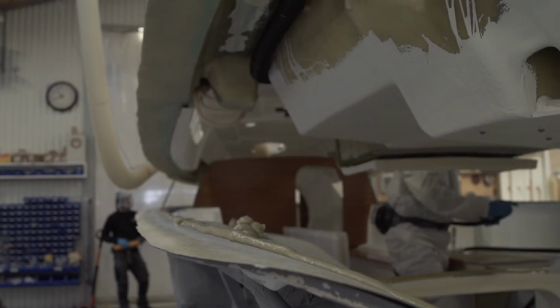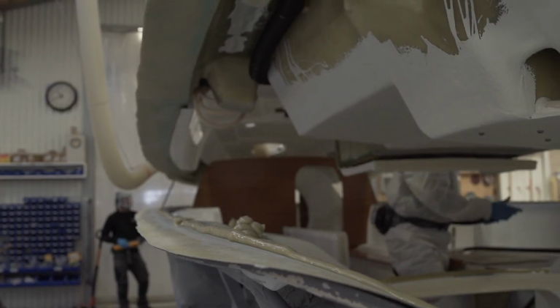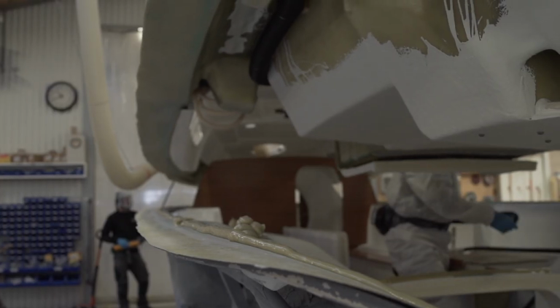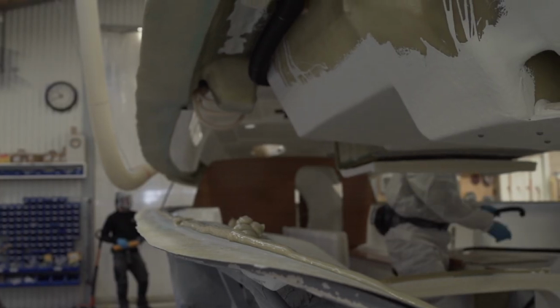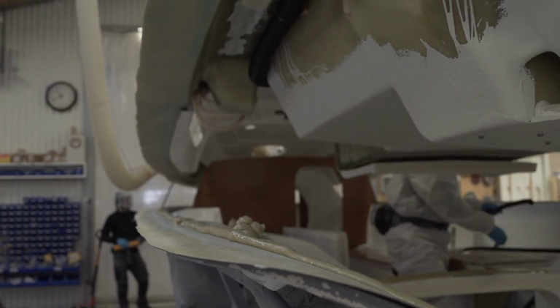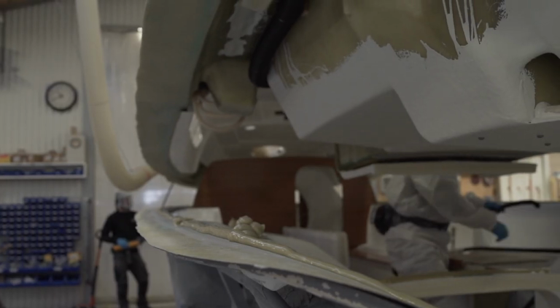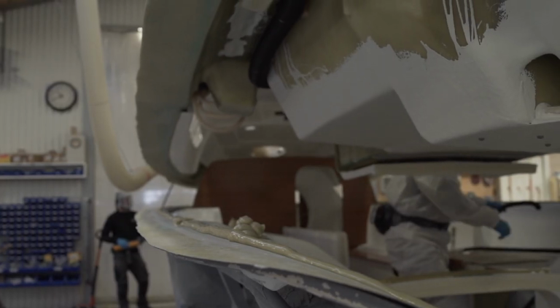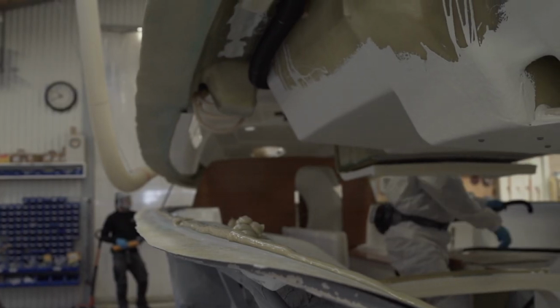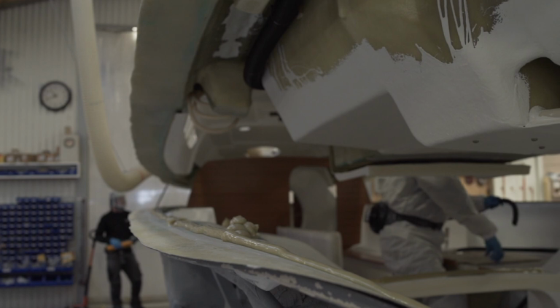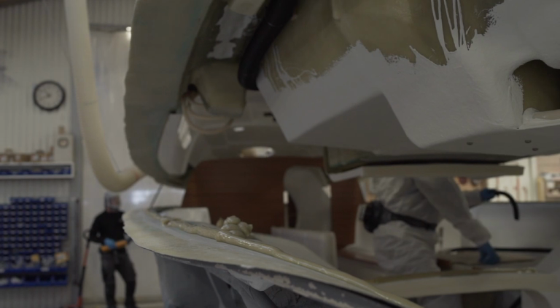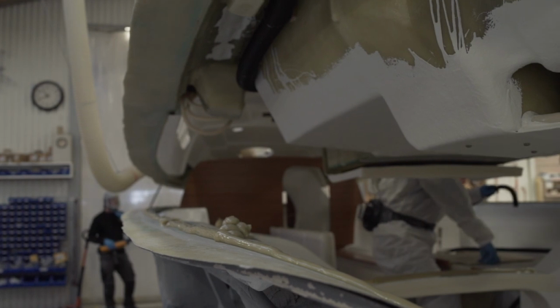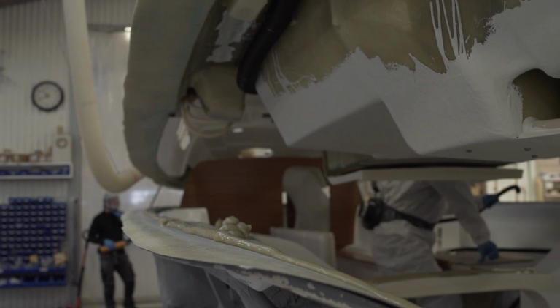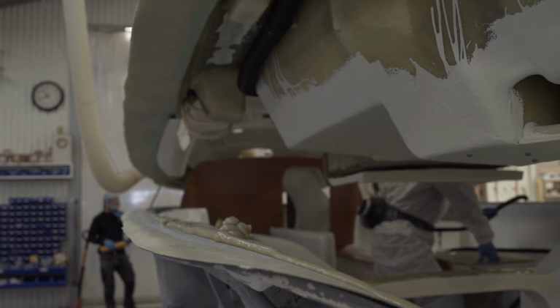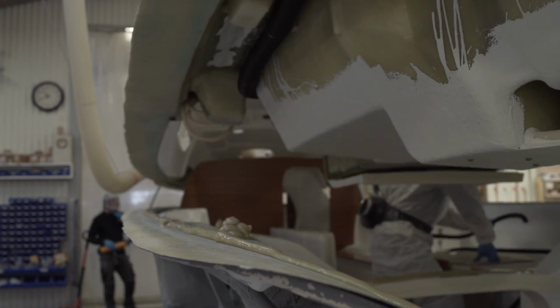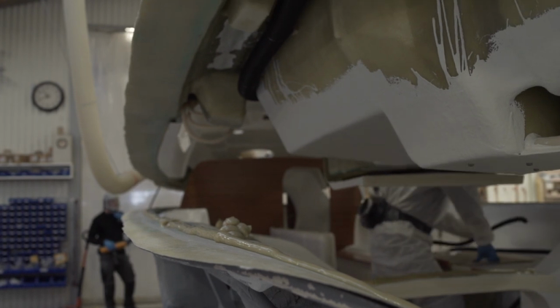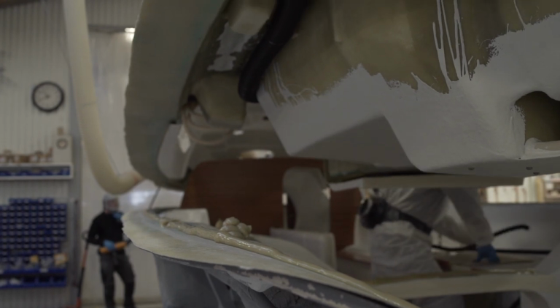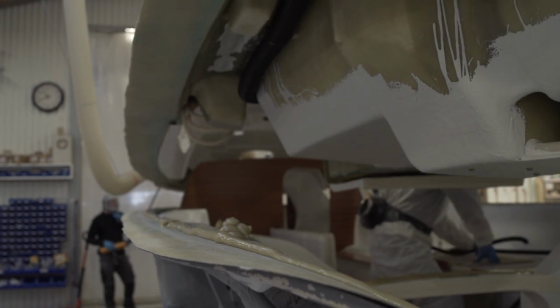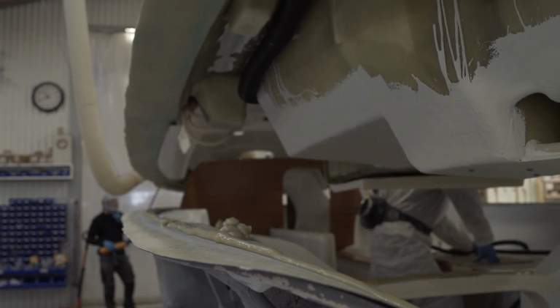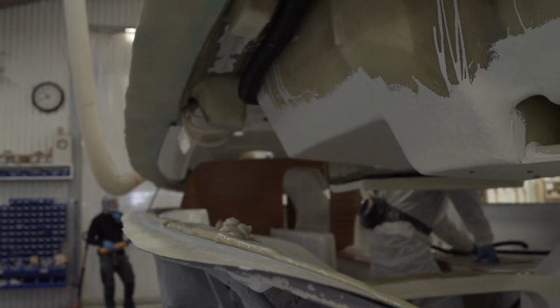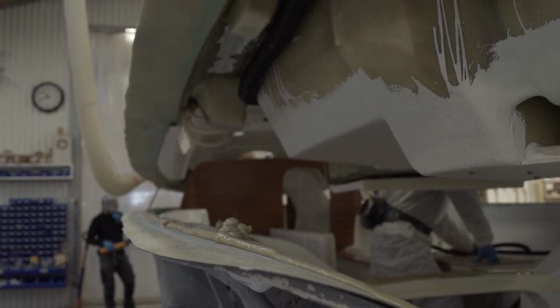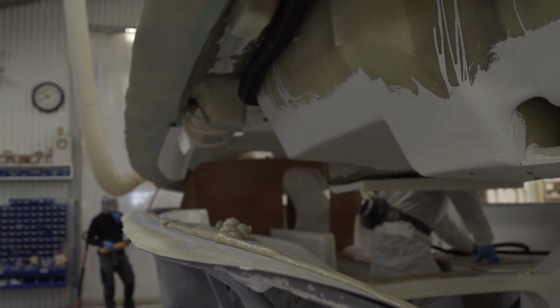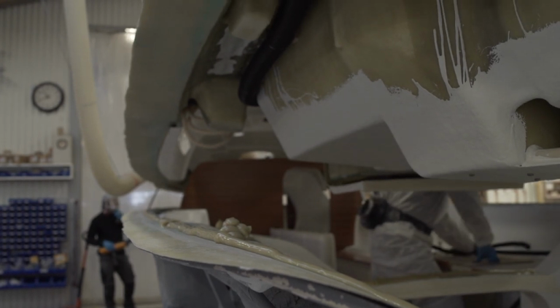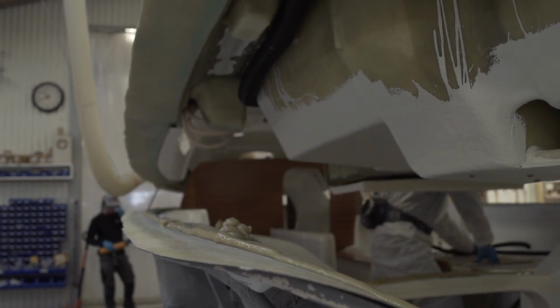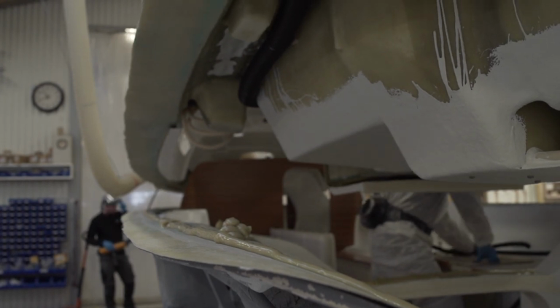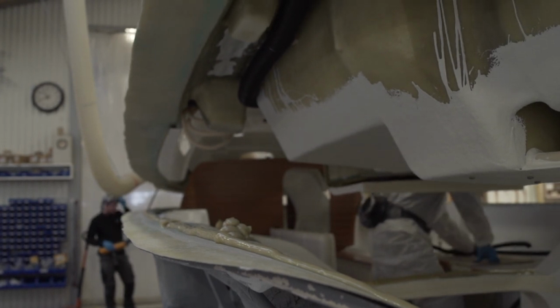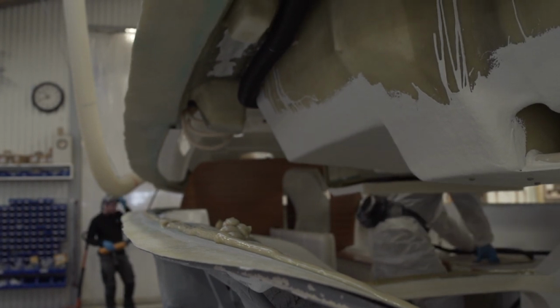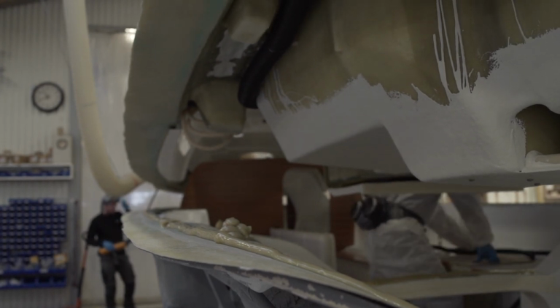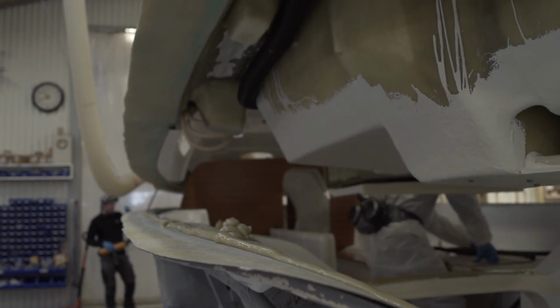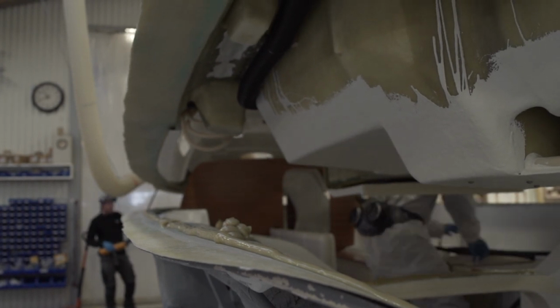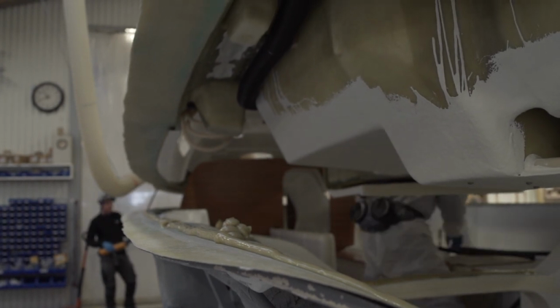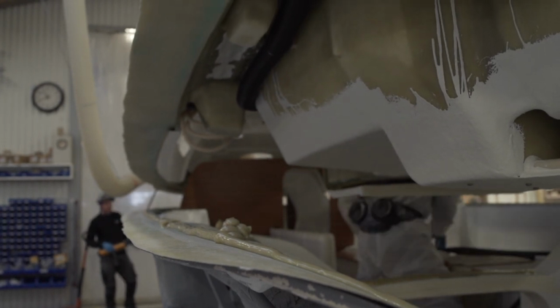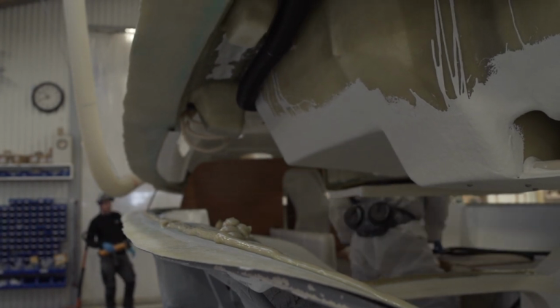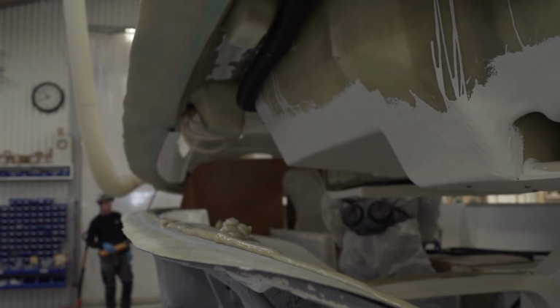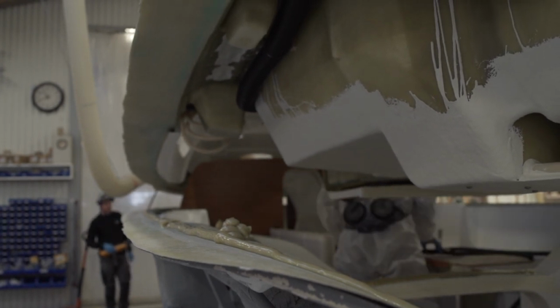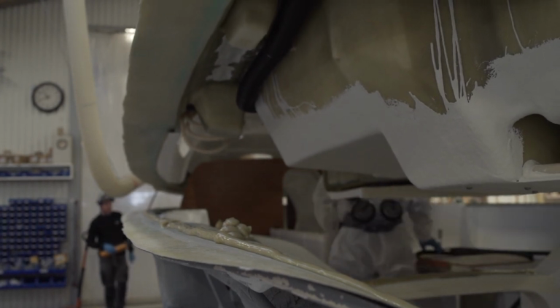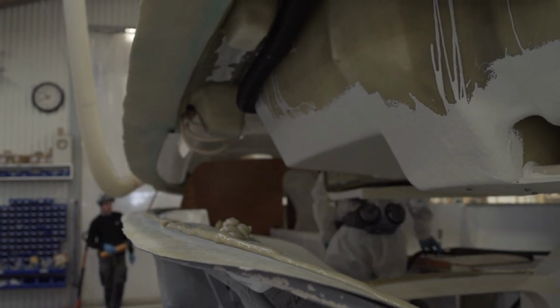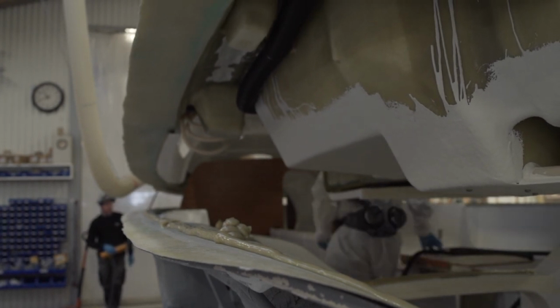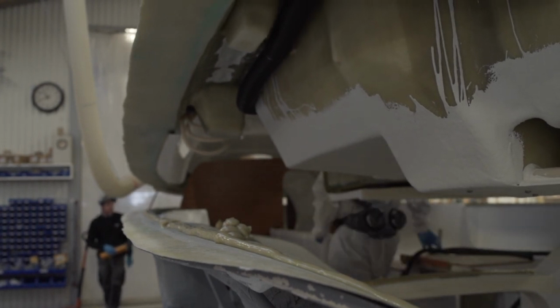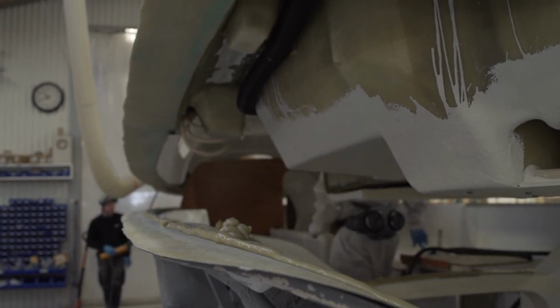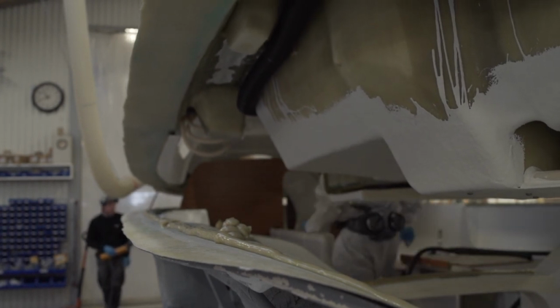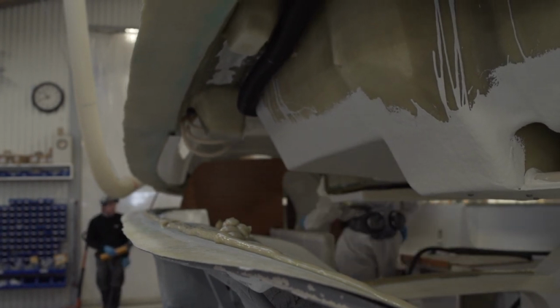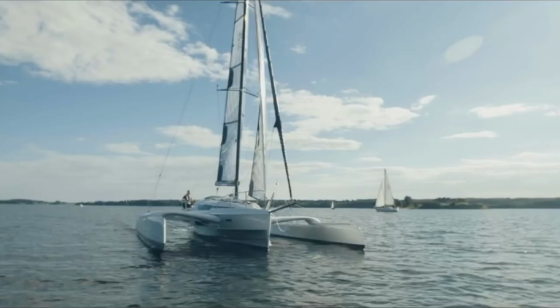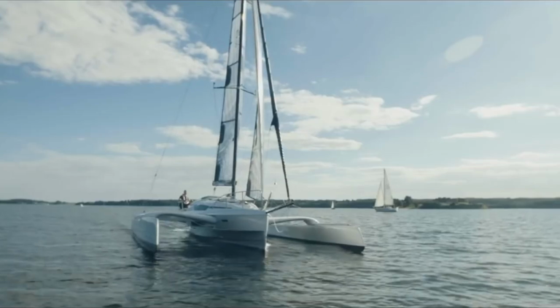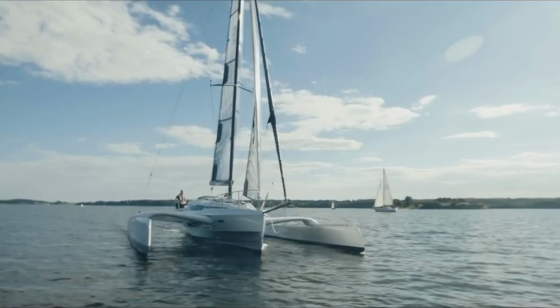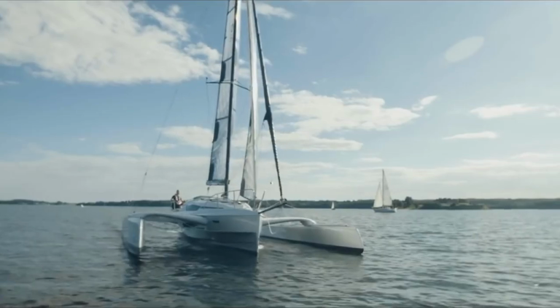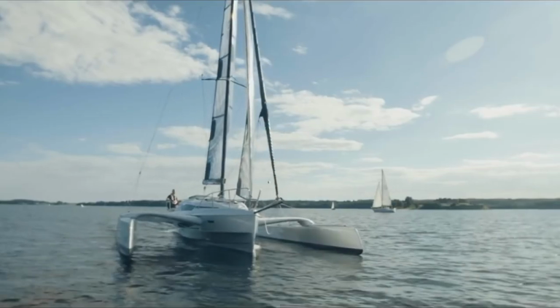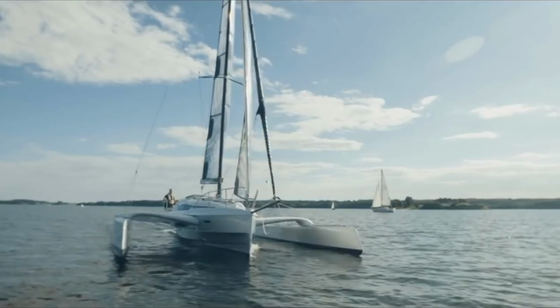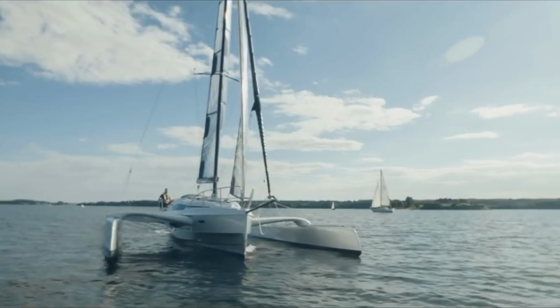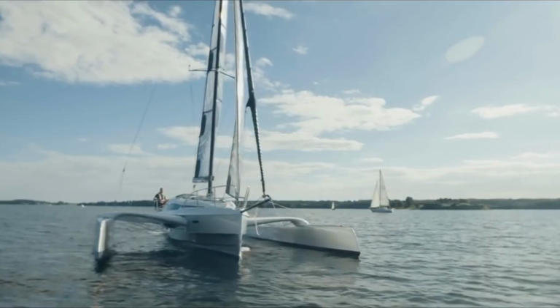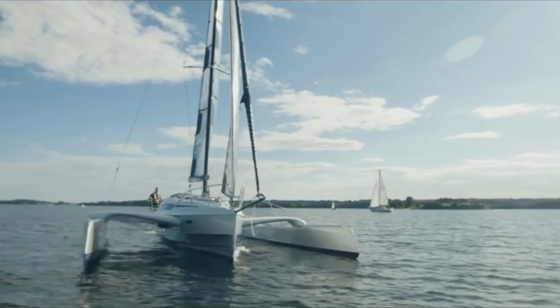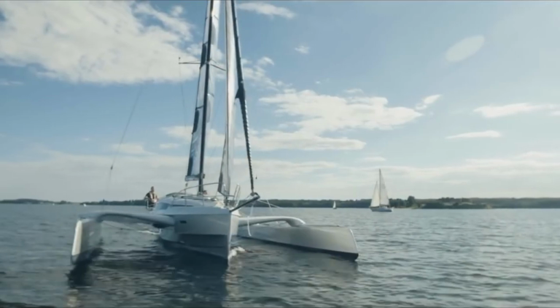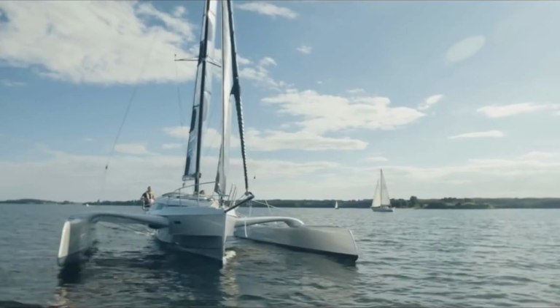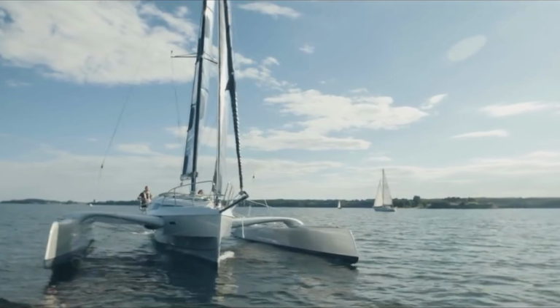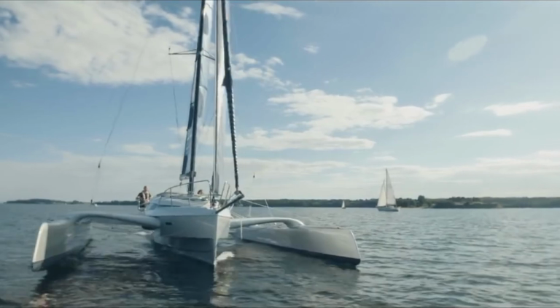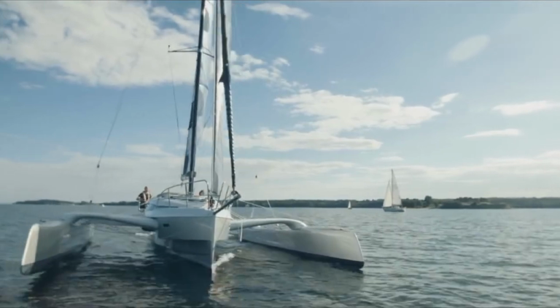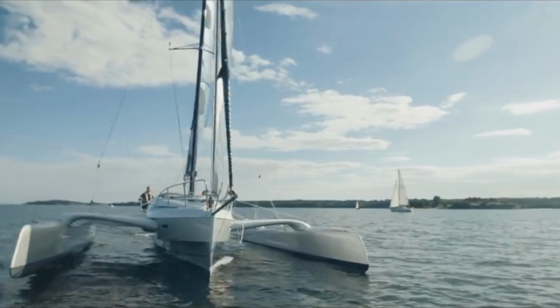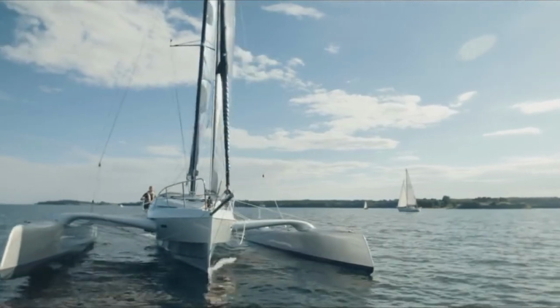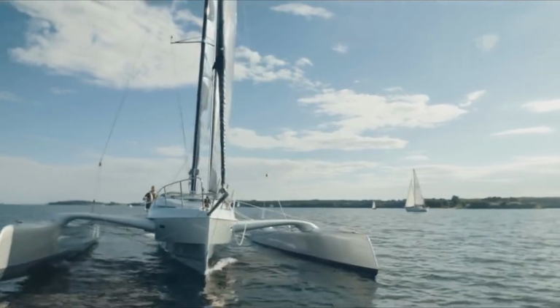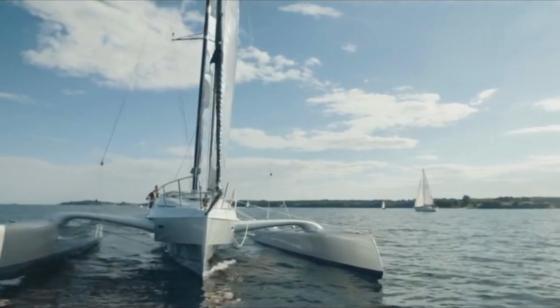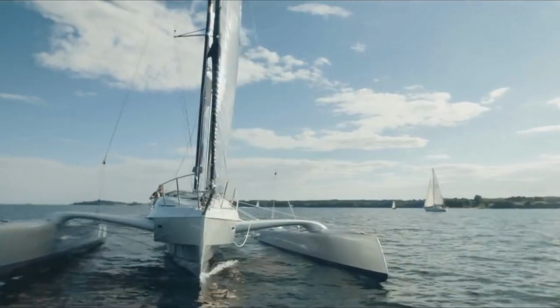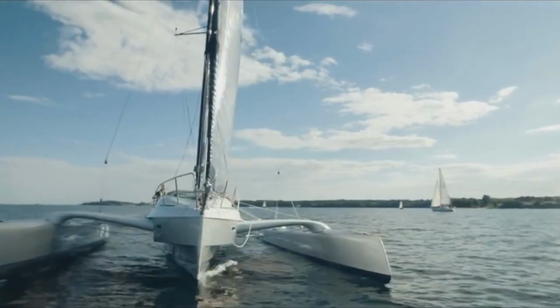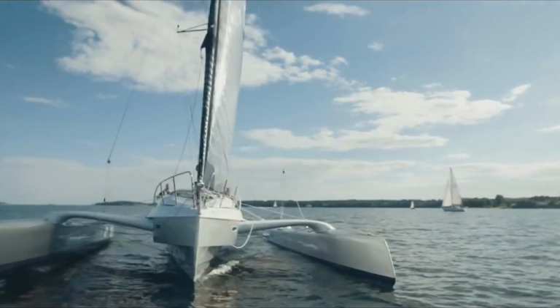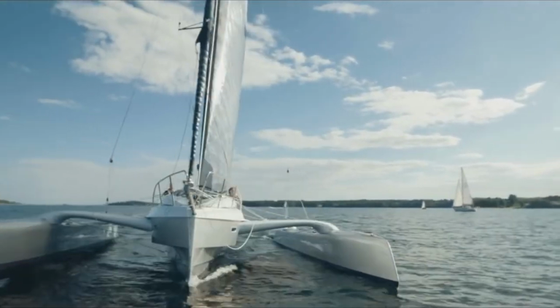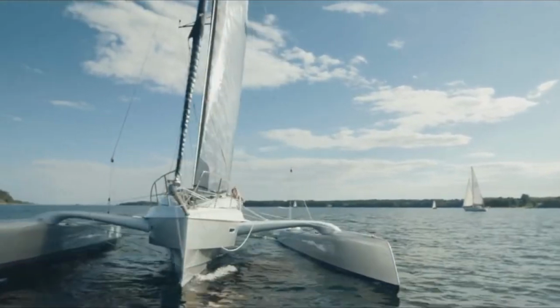Because of this design, the boat is light enough to perform in slight breeze and handle harsh conditions.